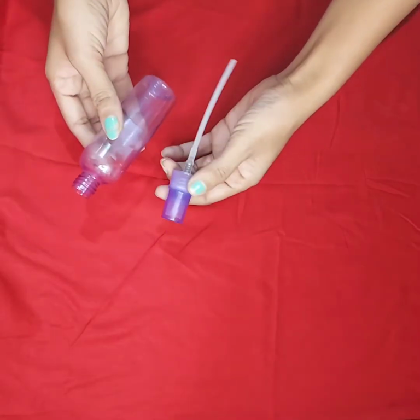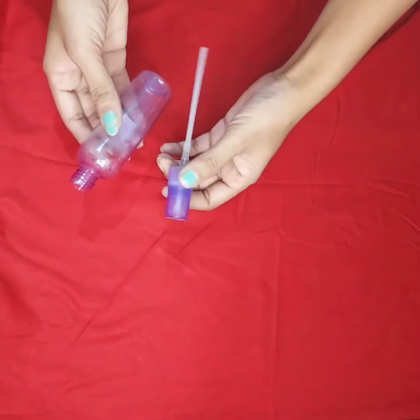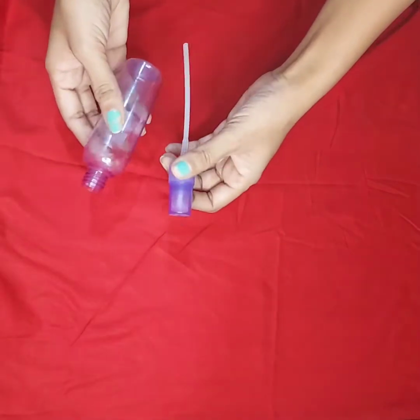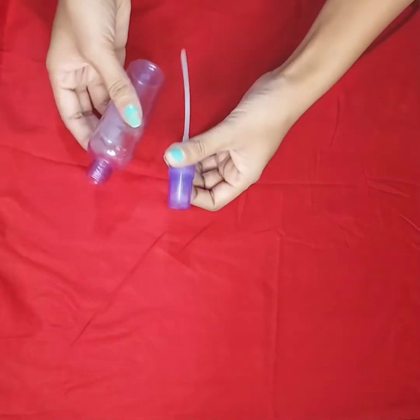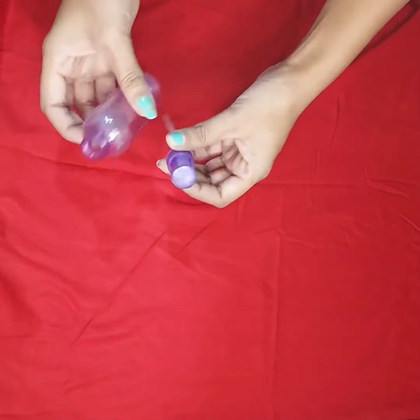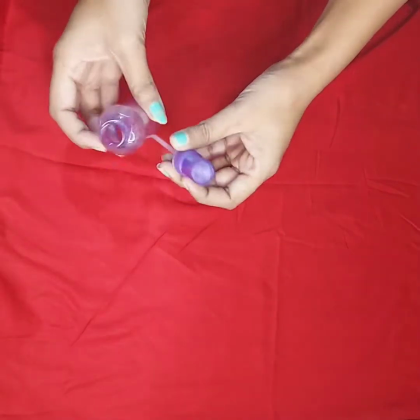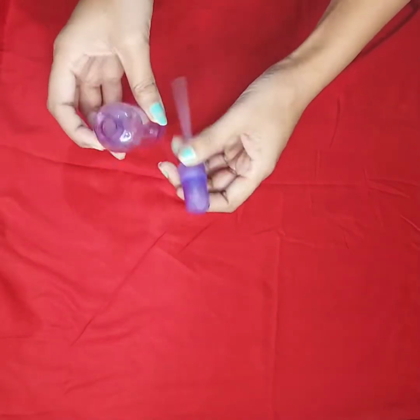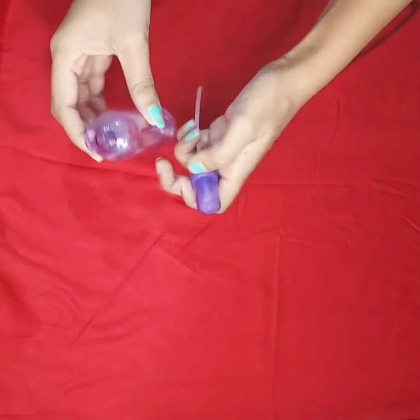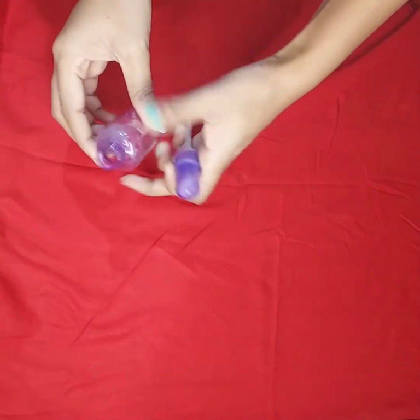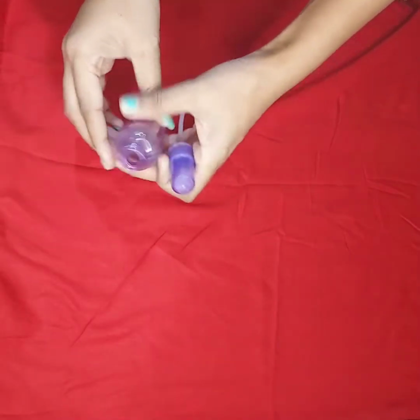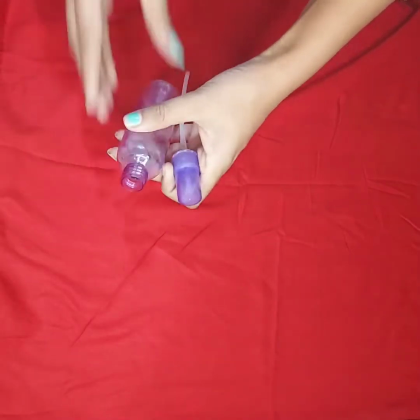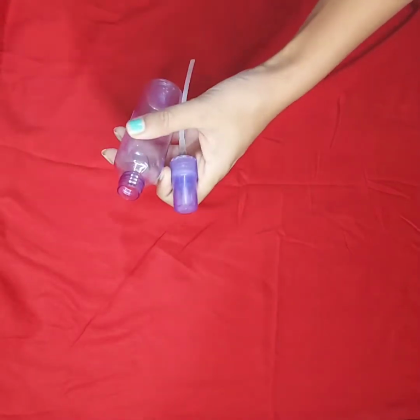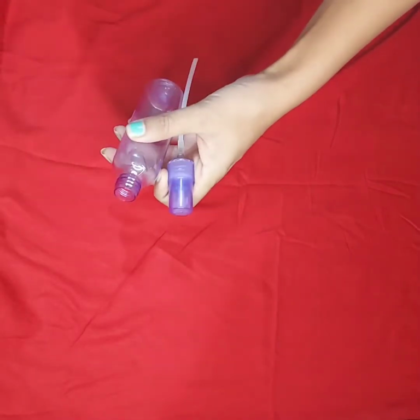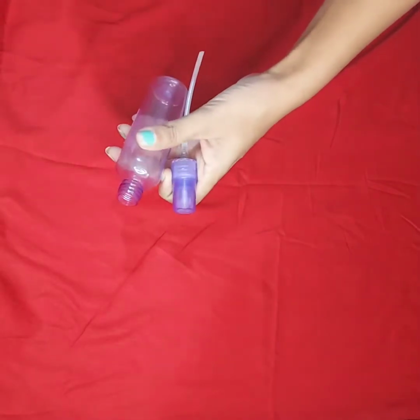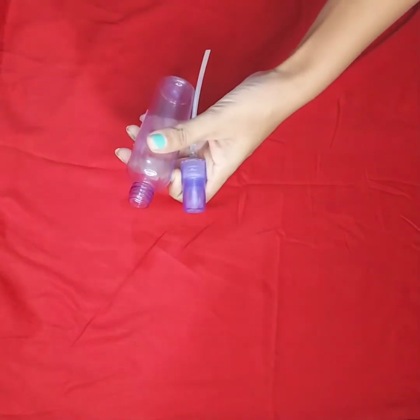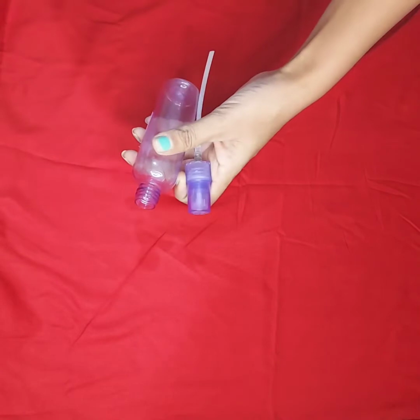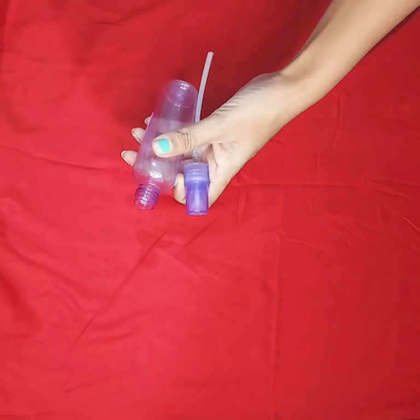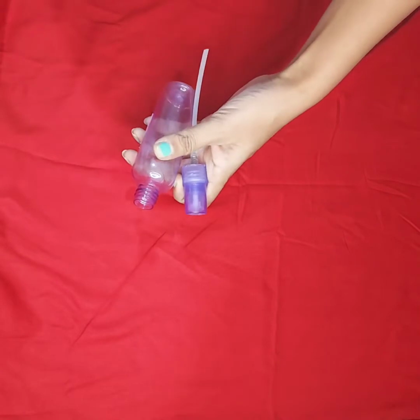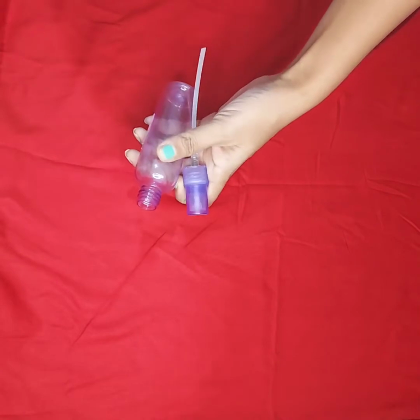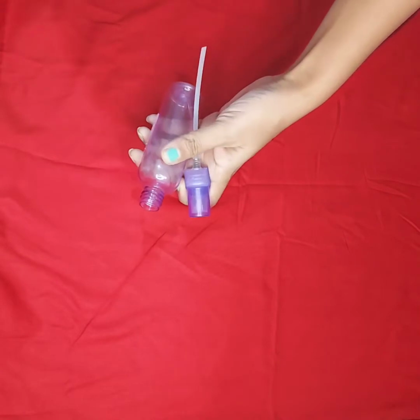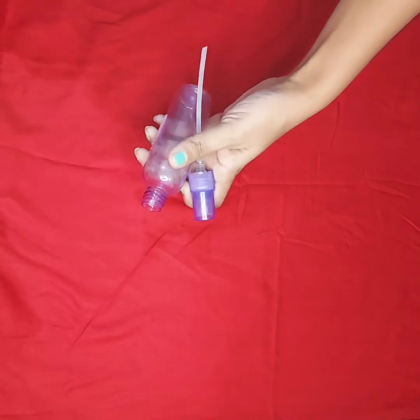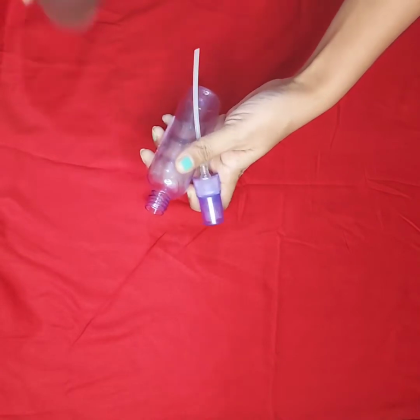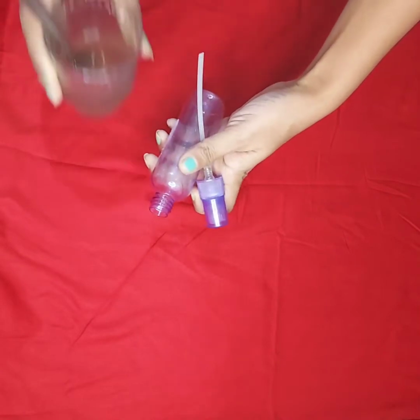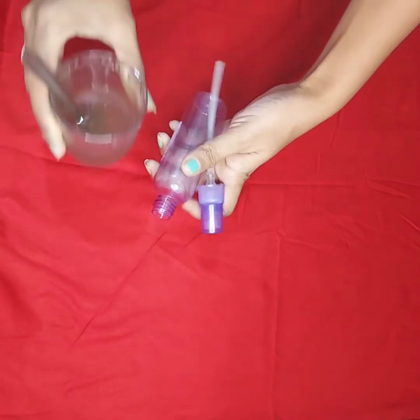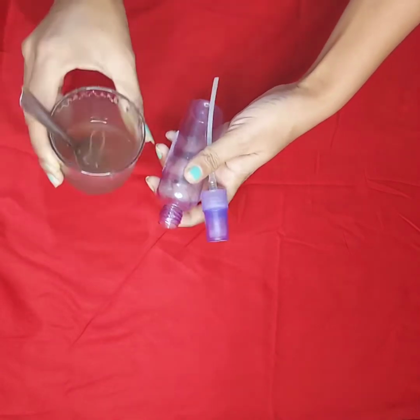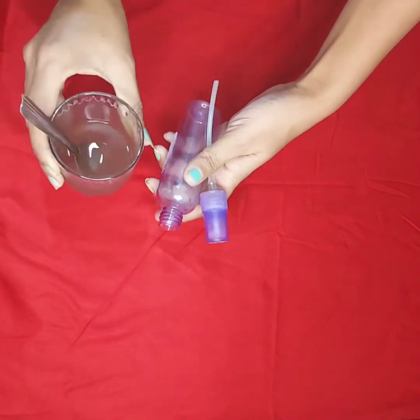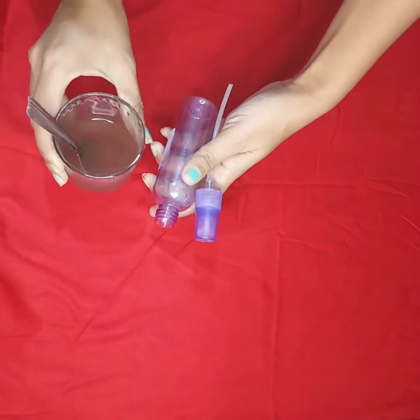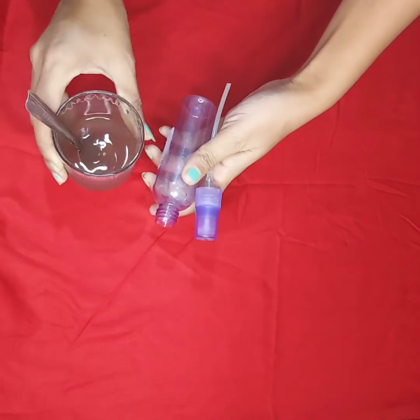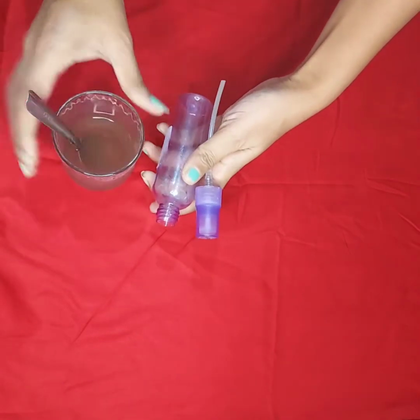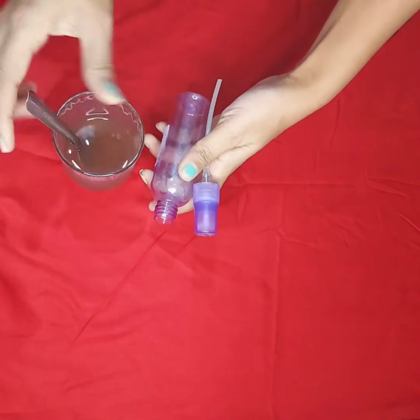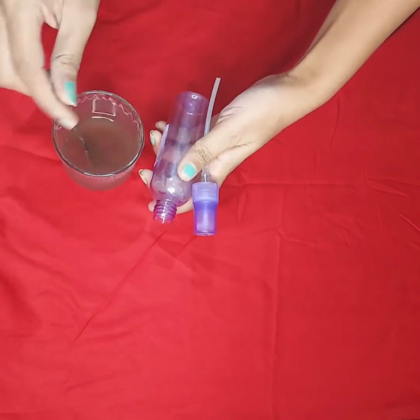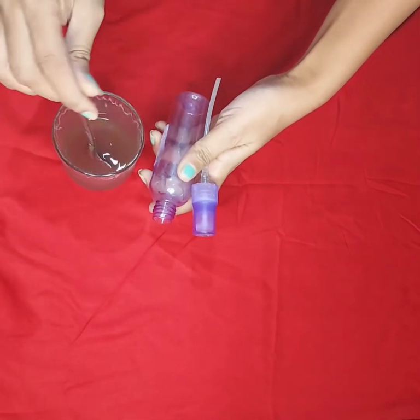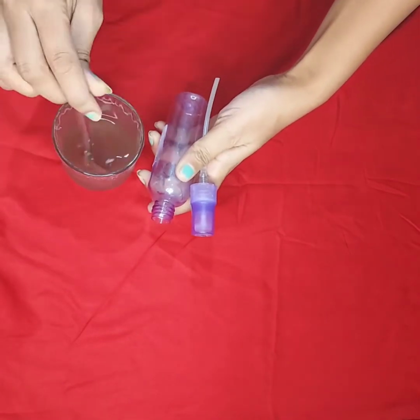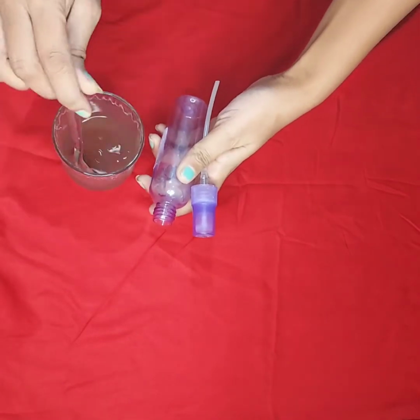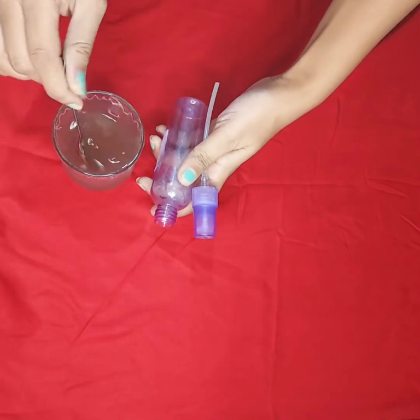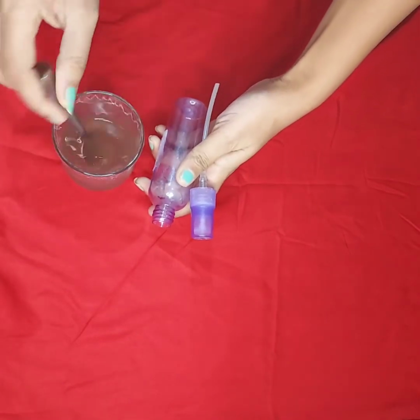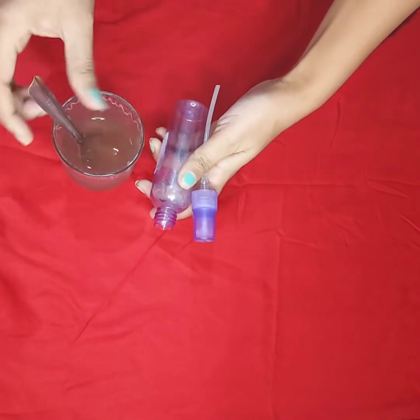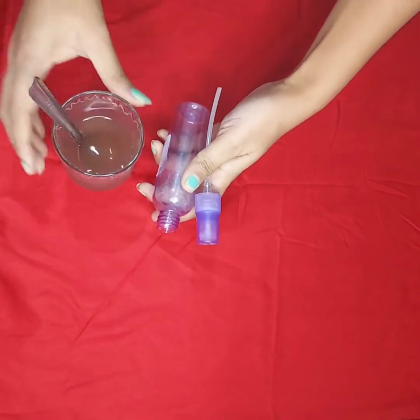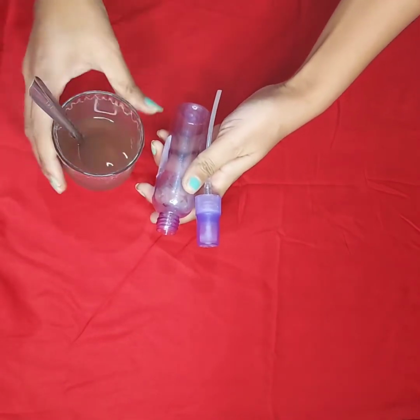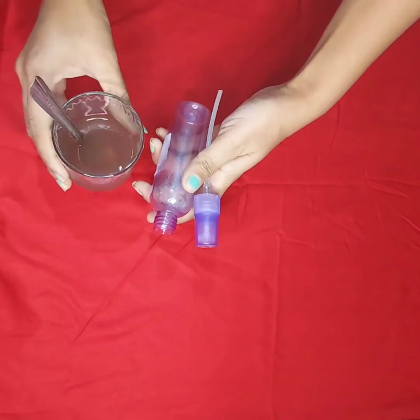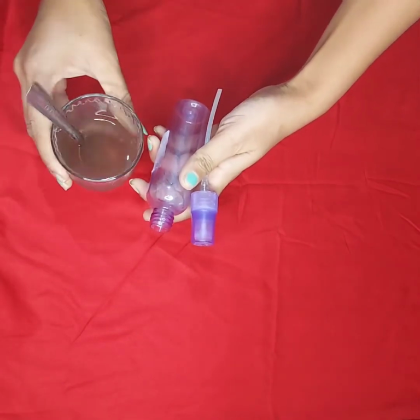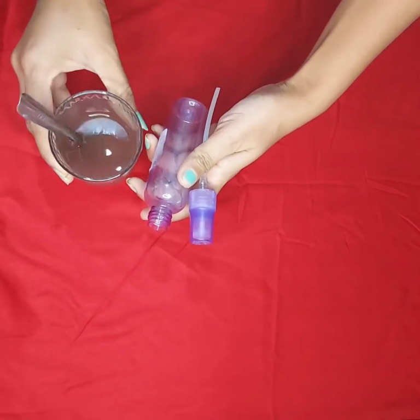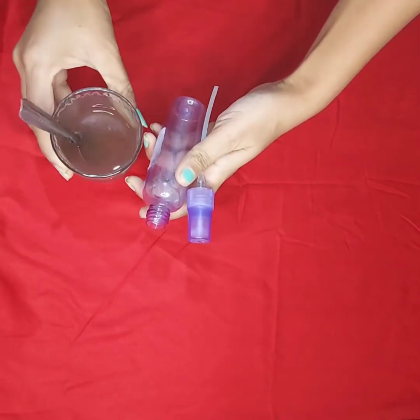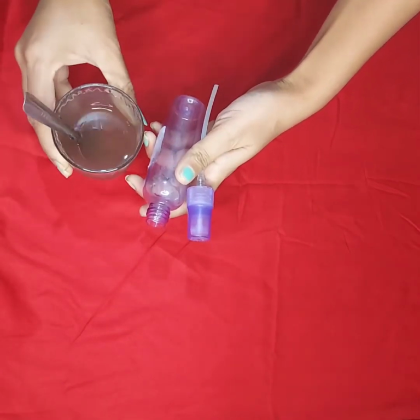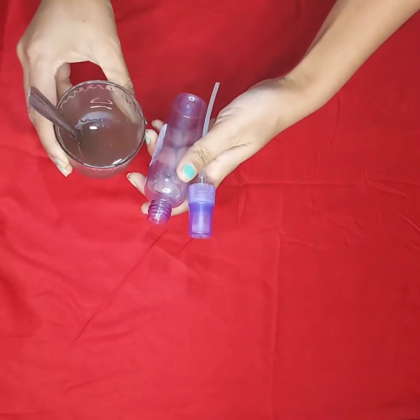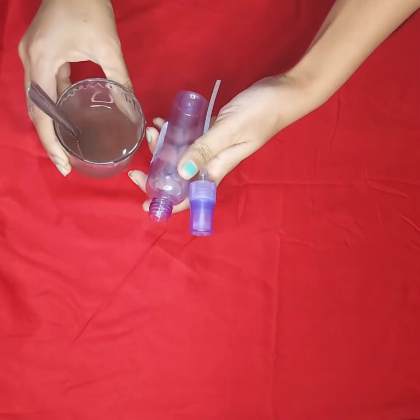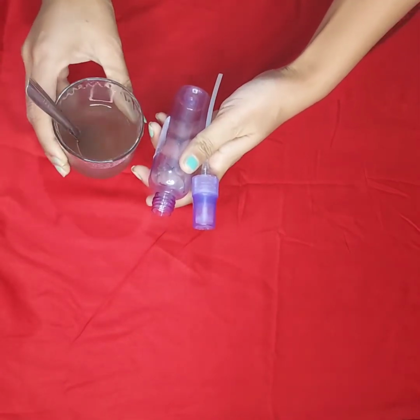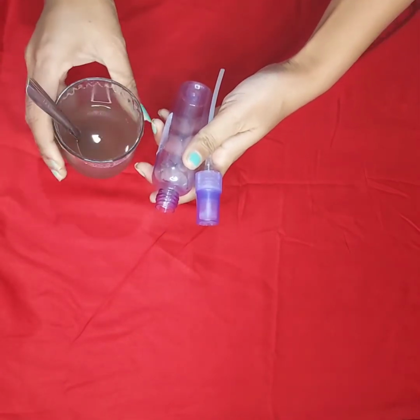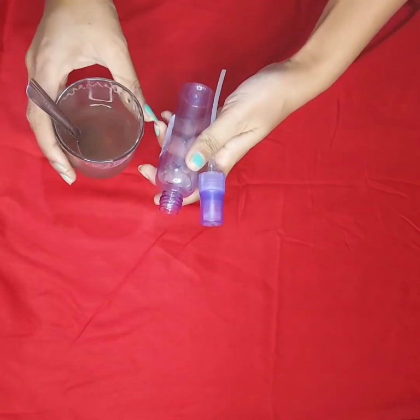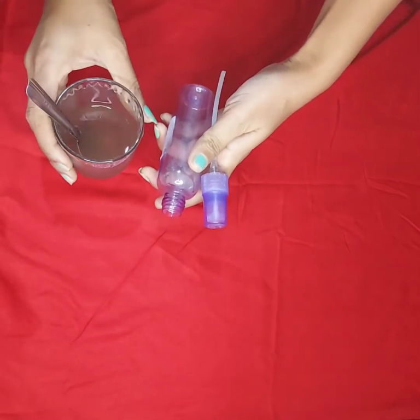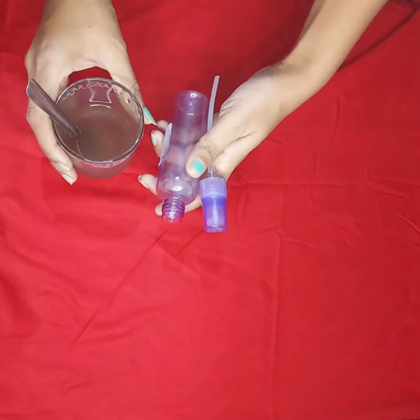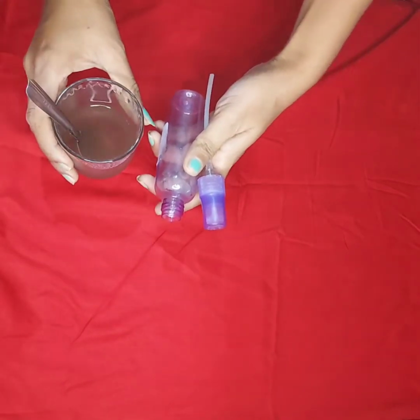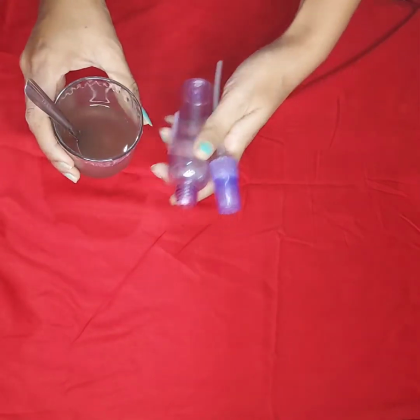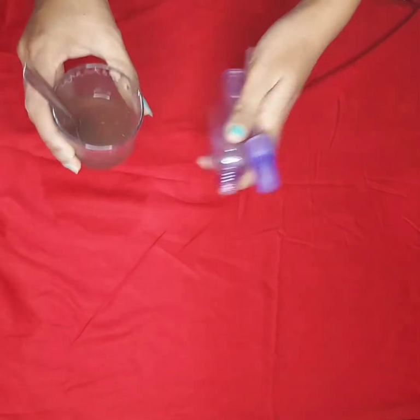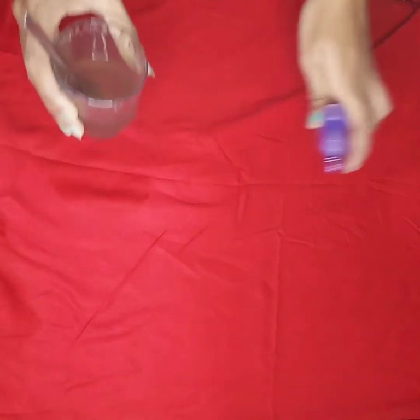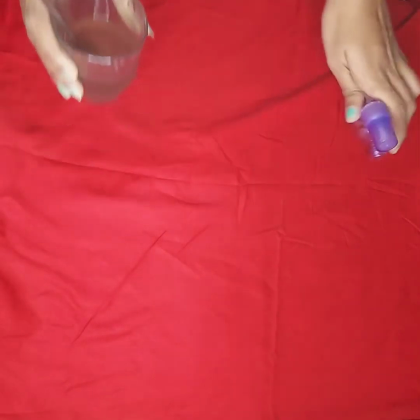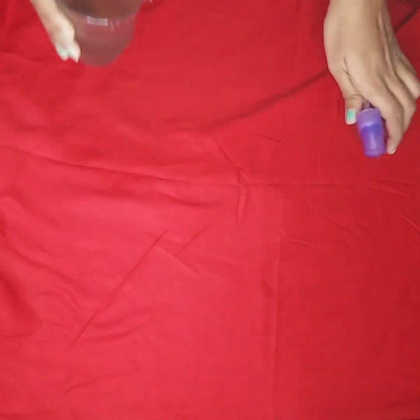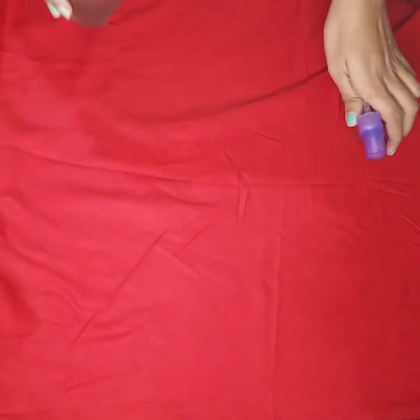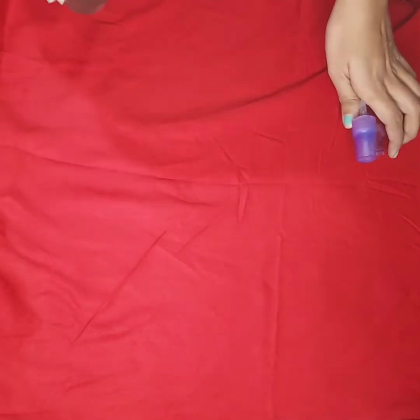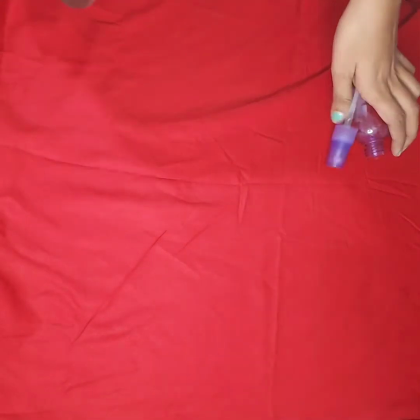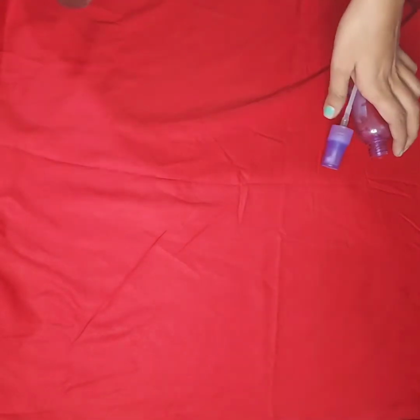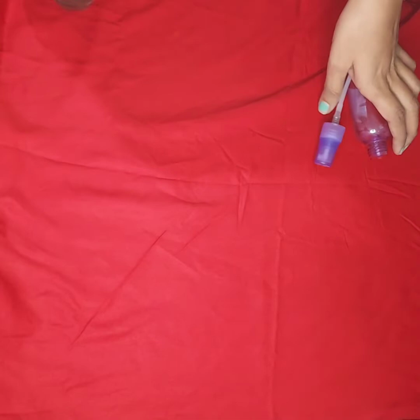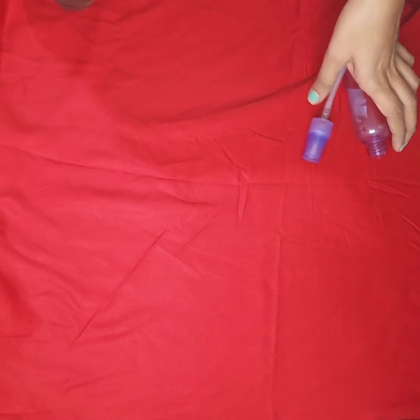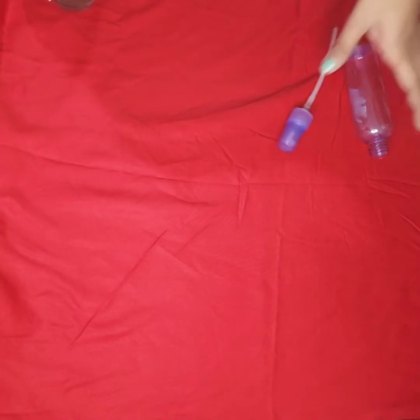Now I will fill it in a spray bottle. Make sure that the water is completely cool and dry before filling it in.